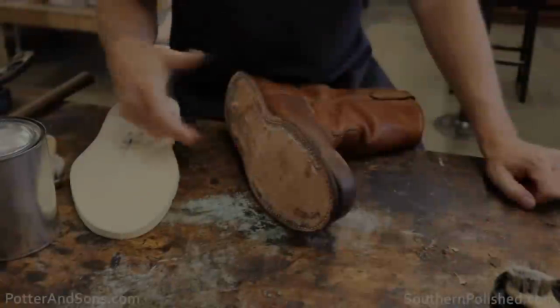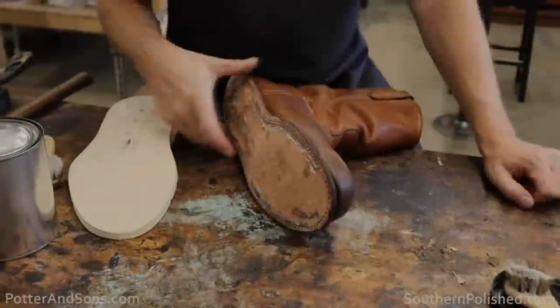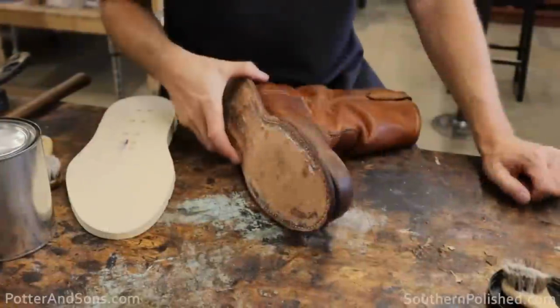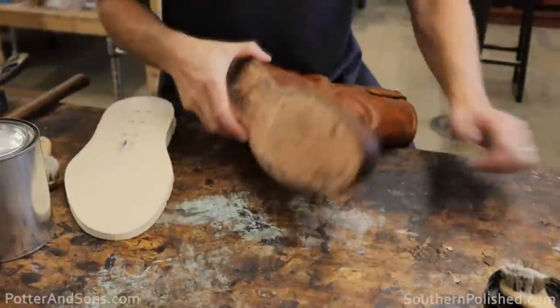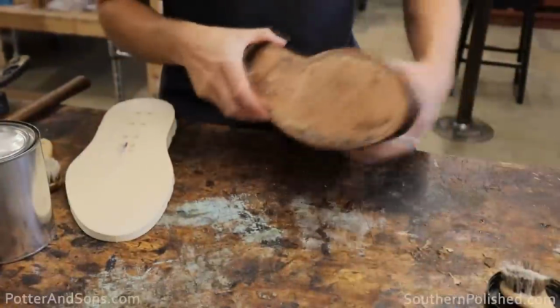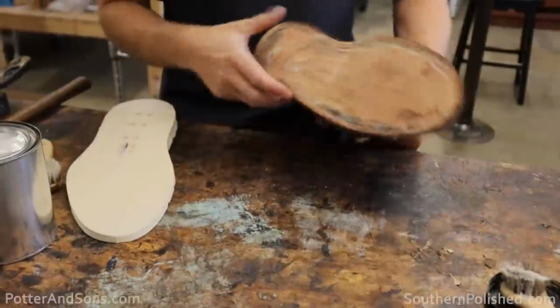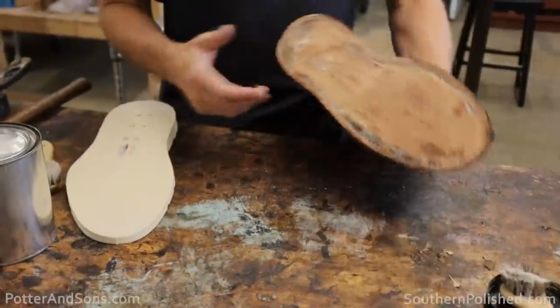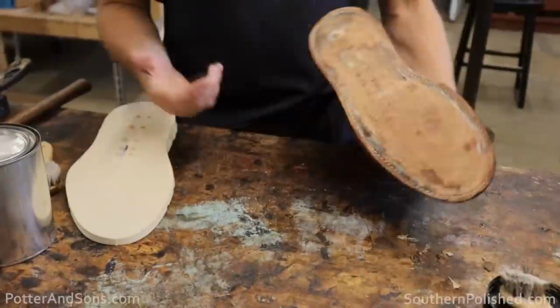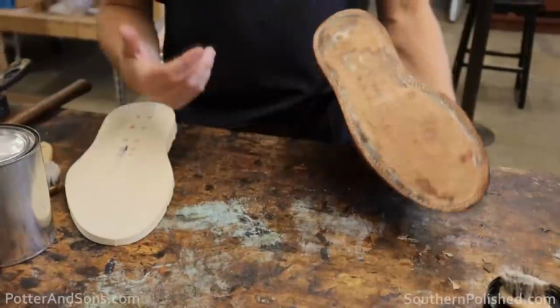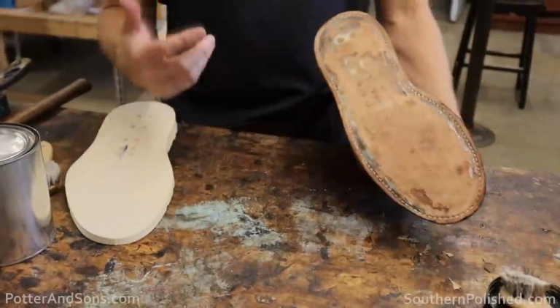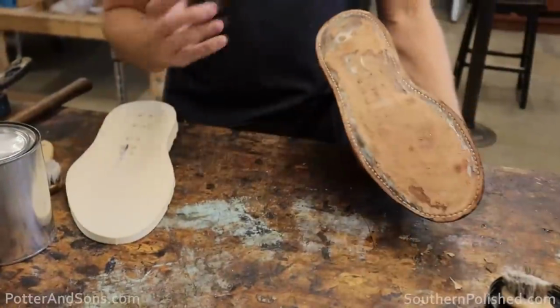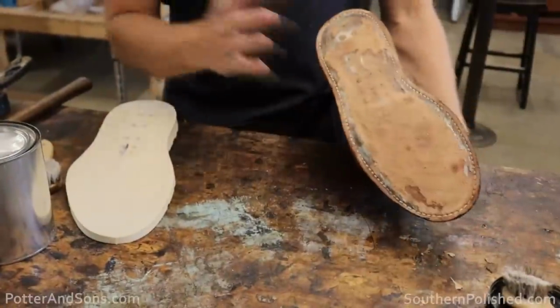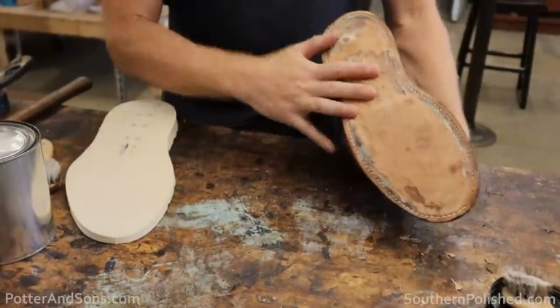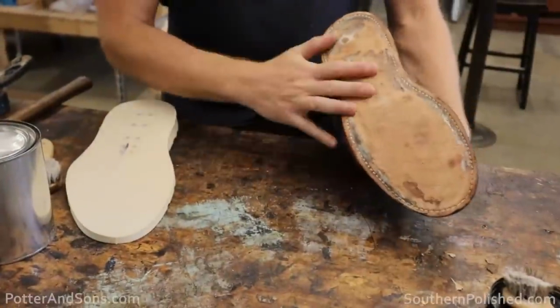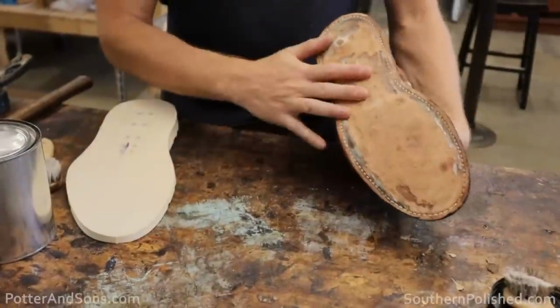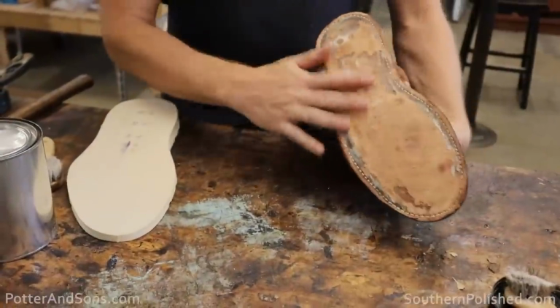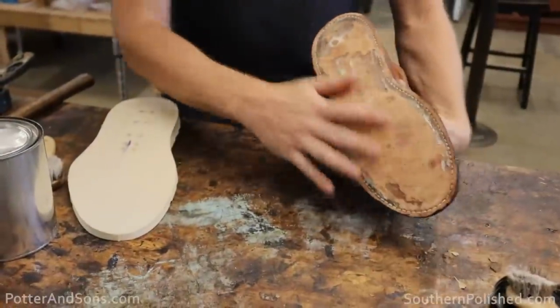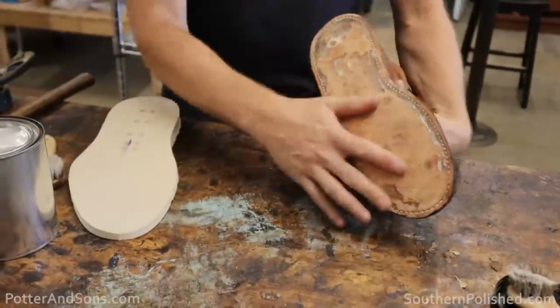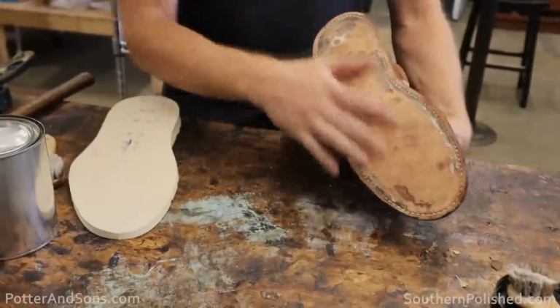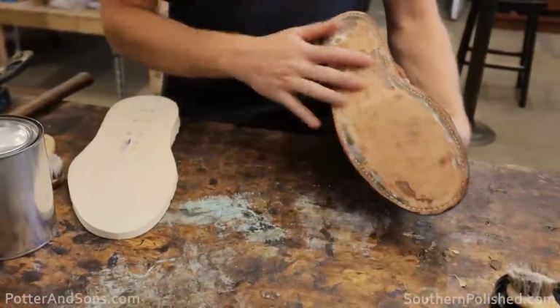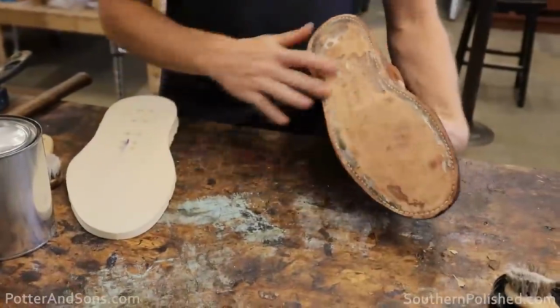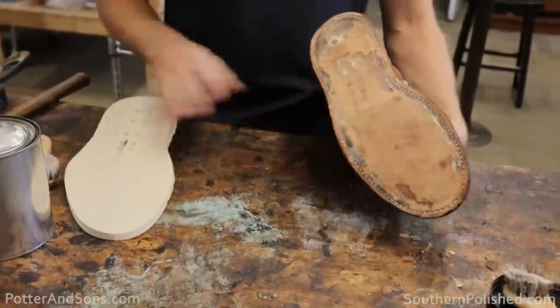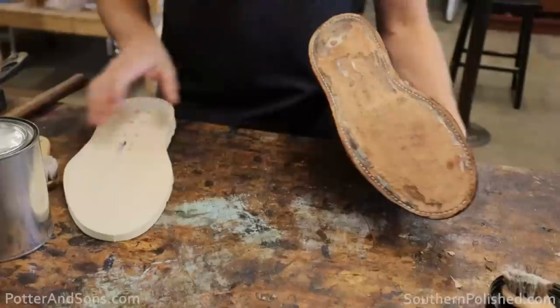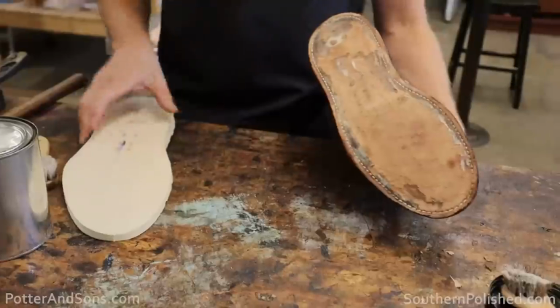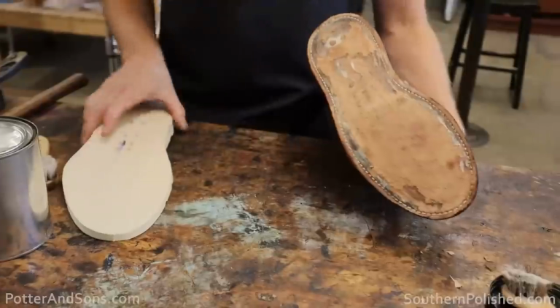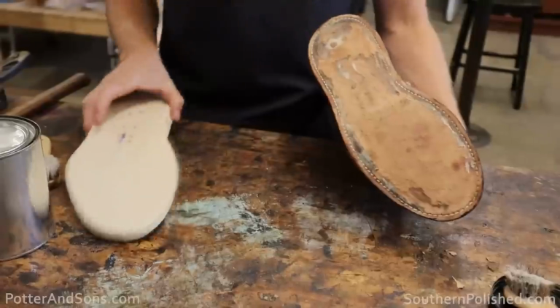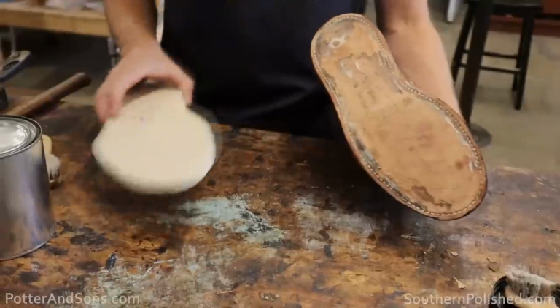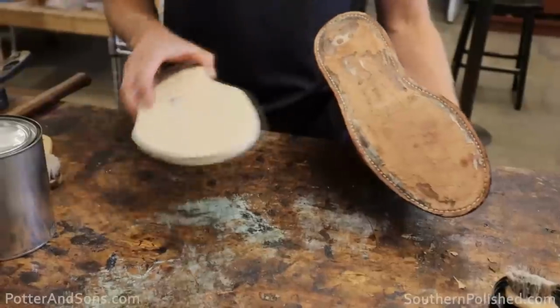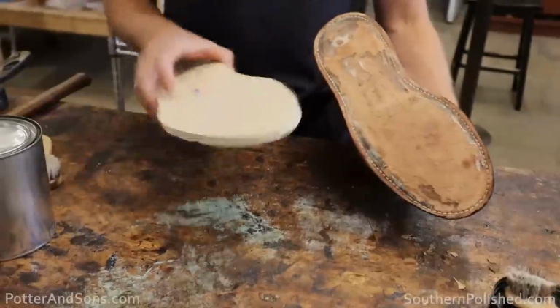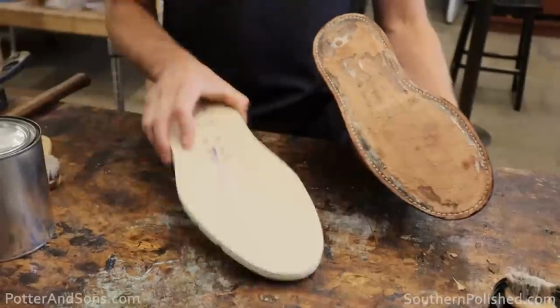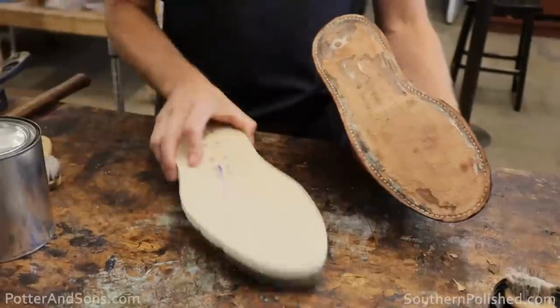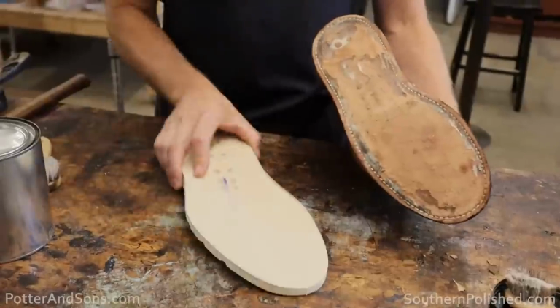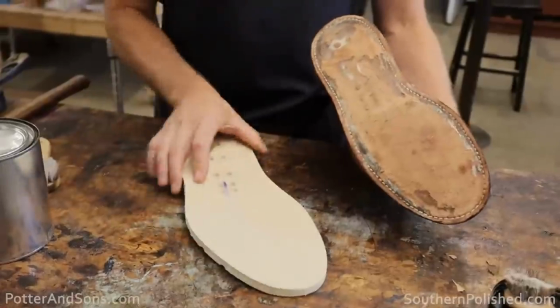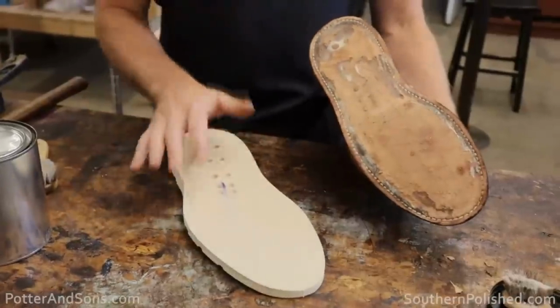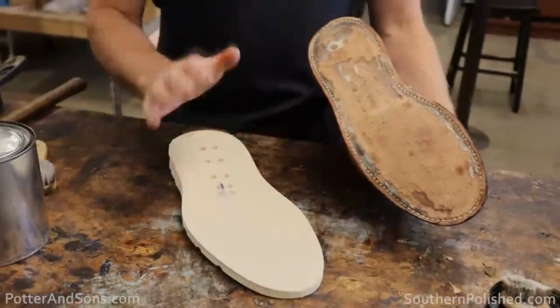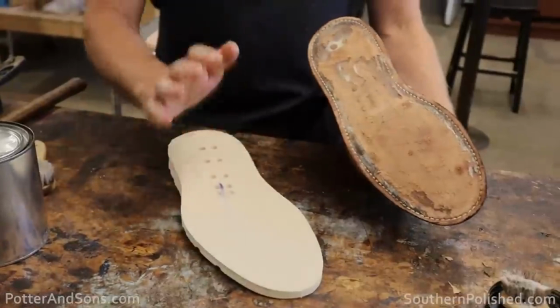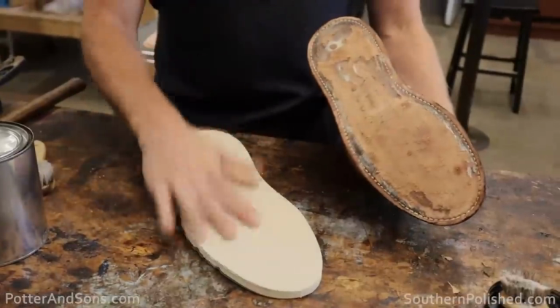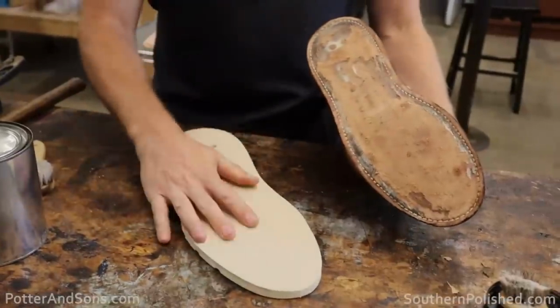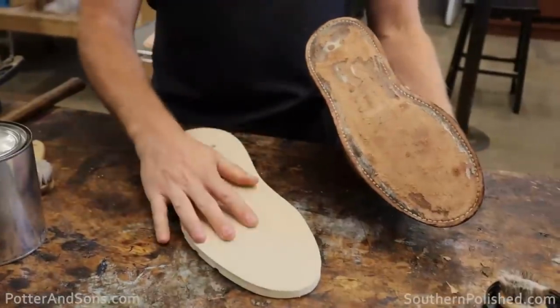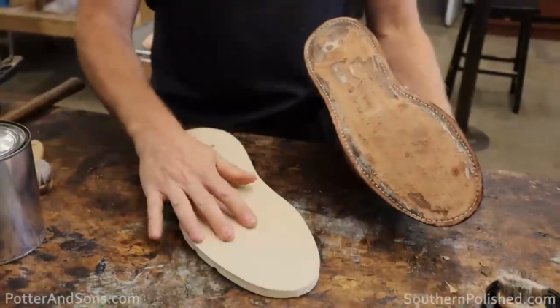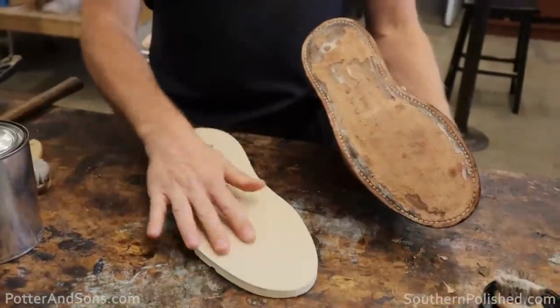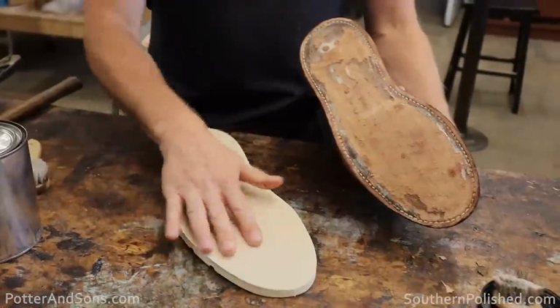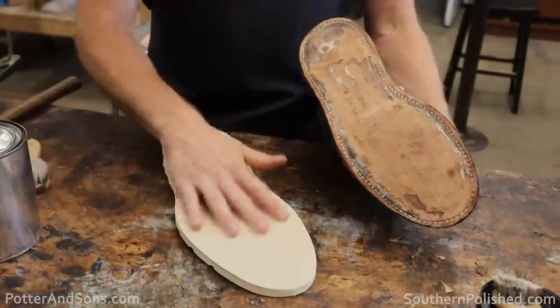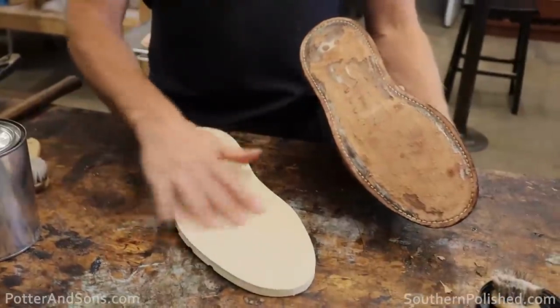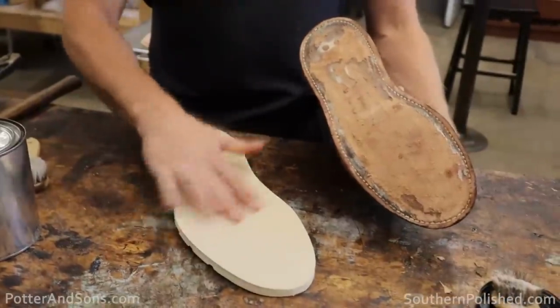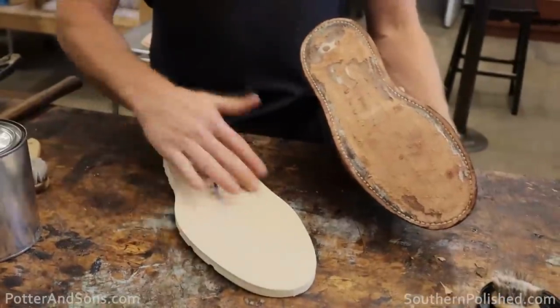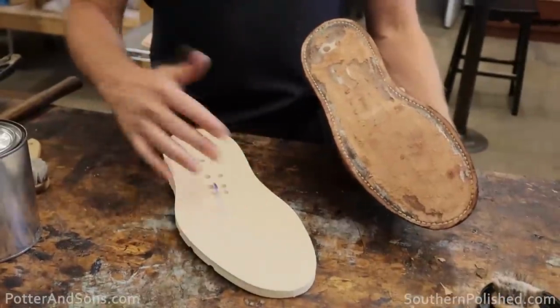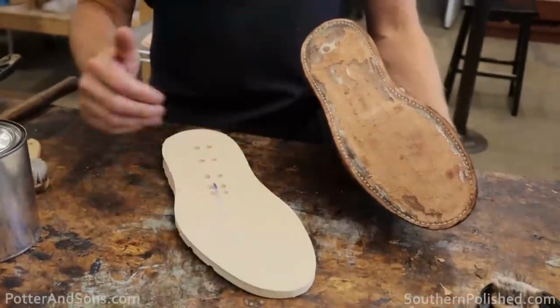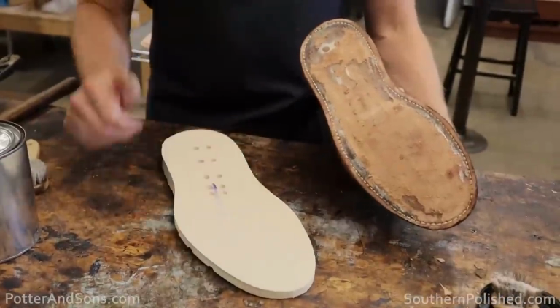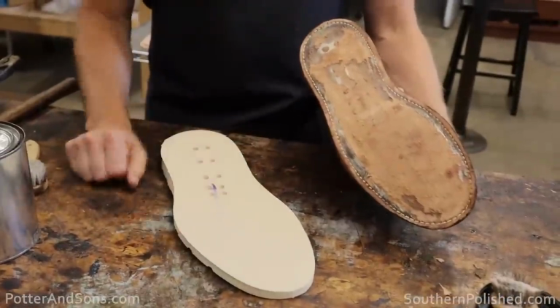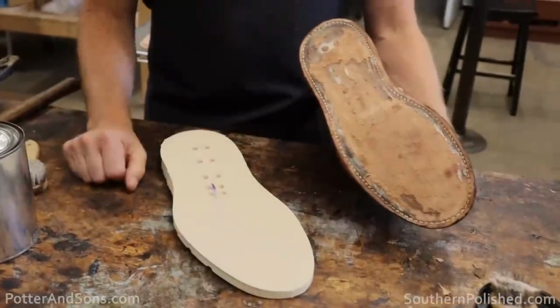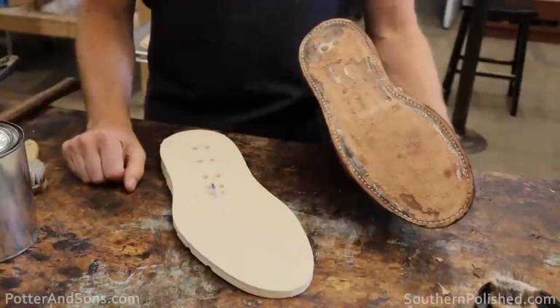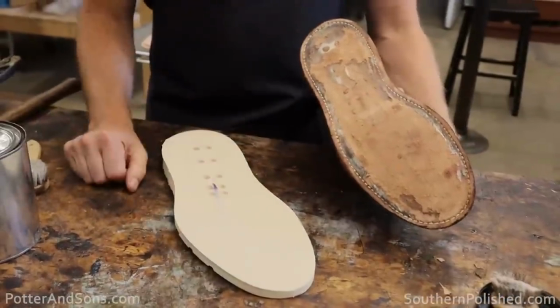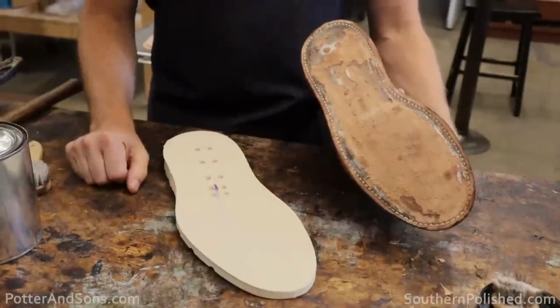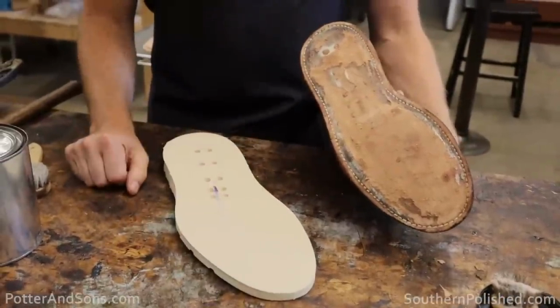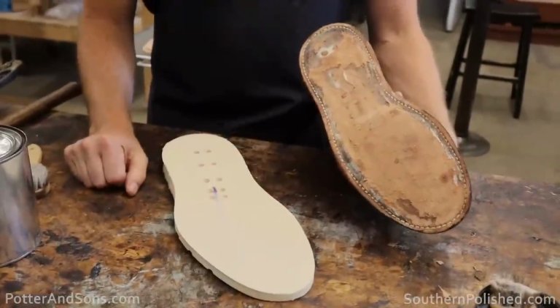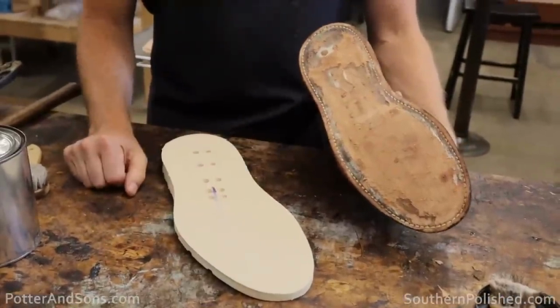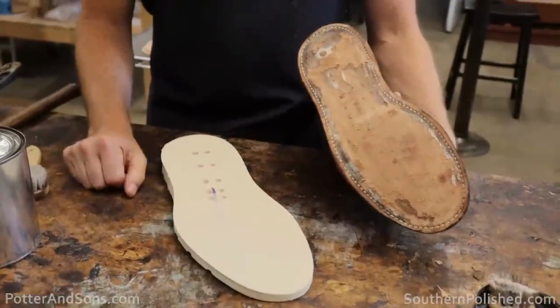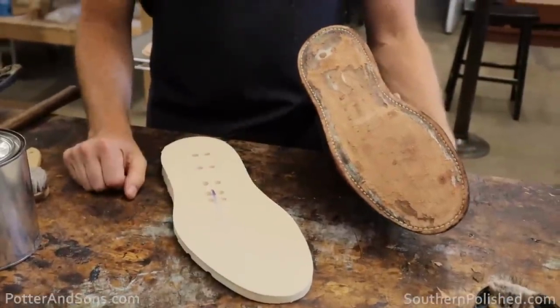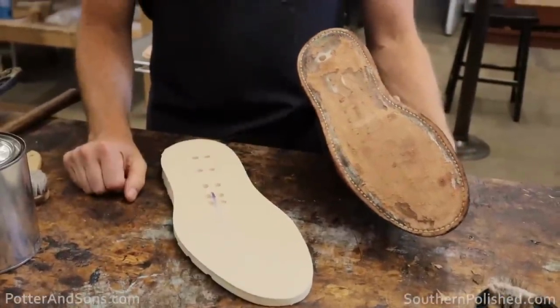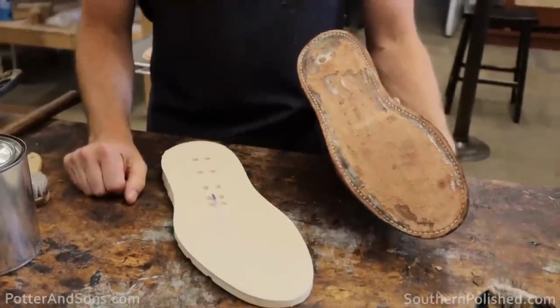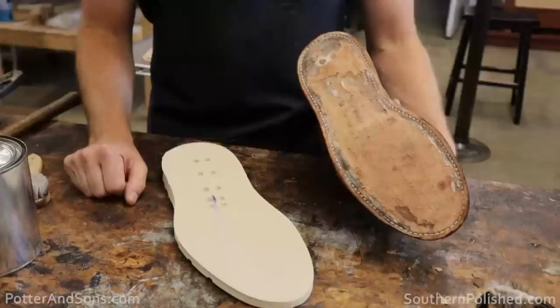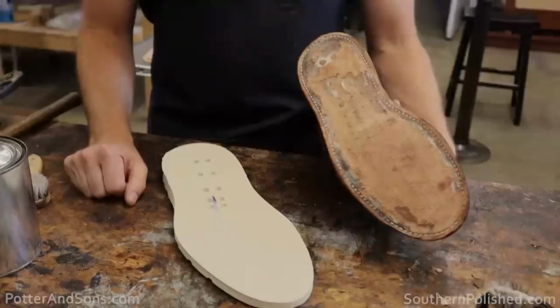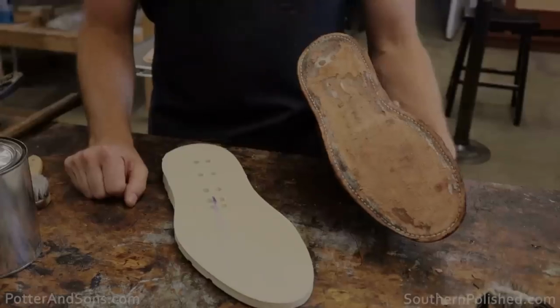We've gotten these all roughed up, we've got acetone applied, they're roughed up — now let's go put on the glue.